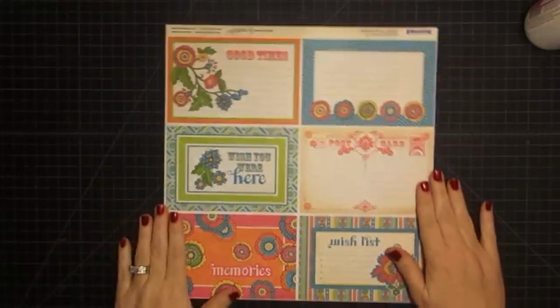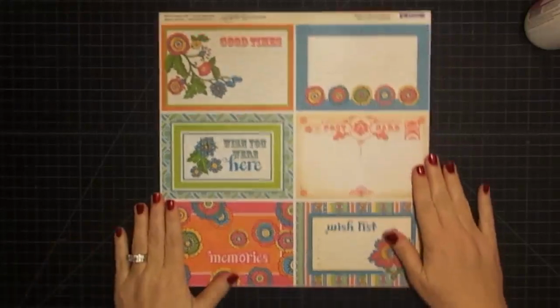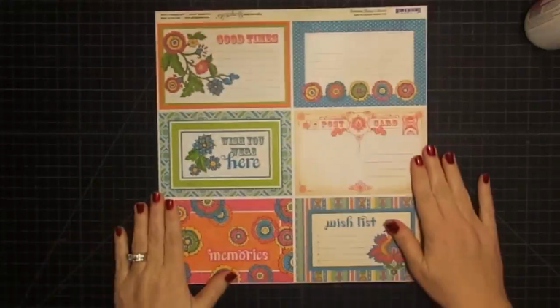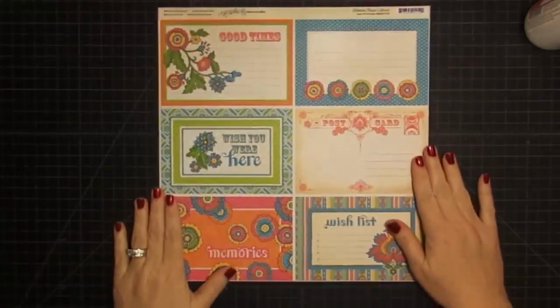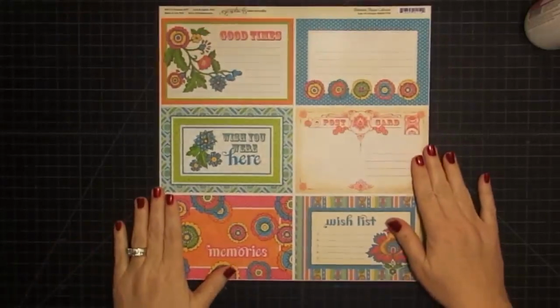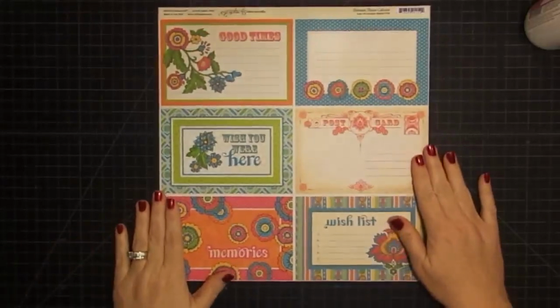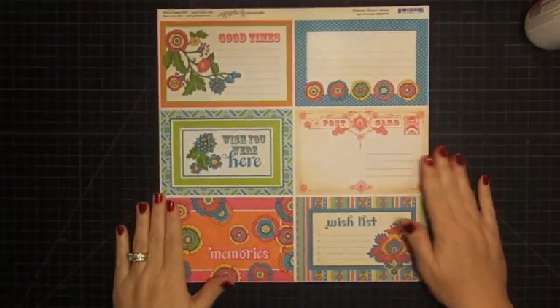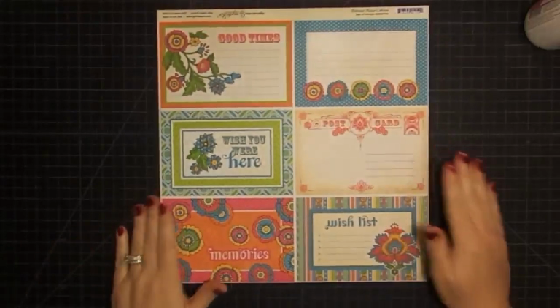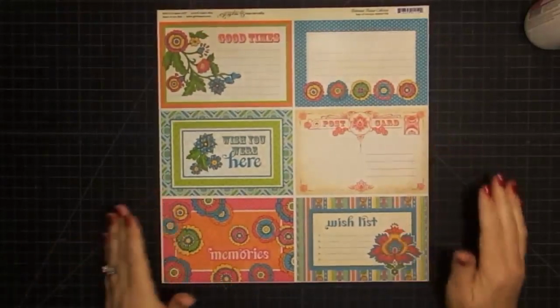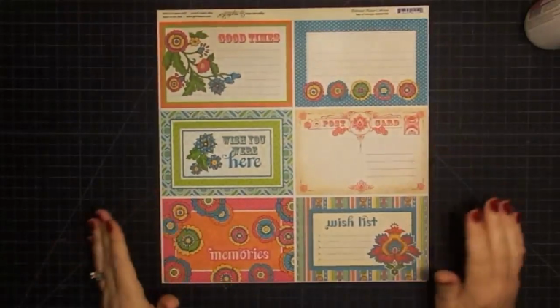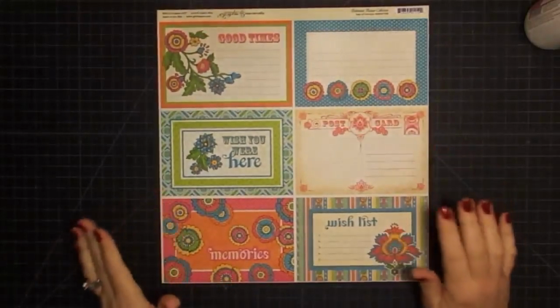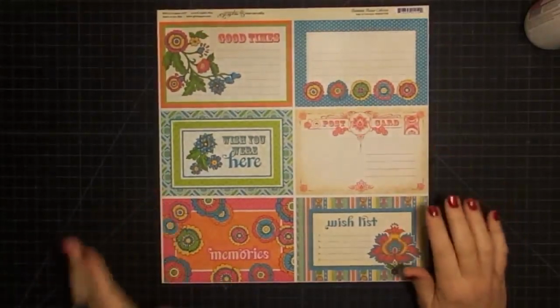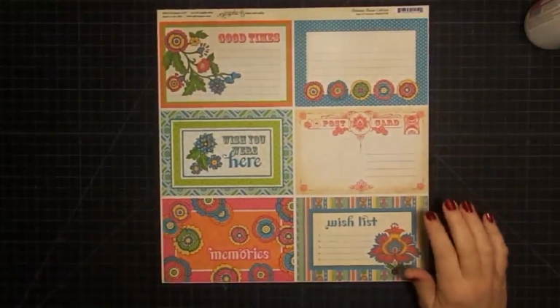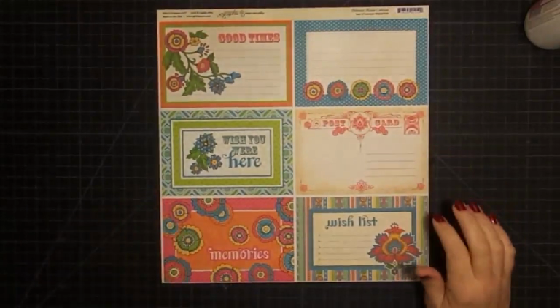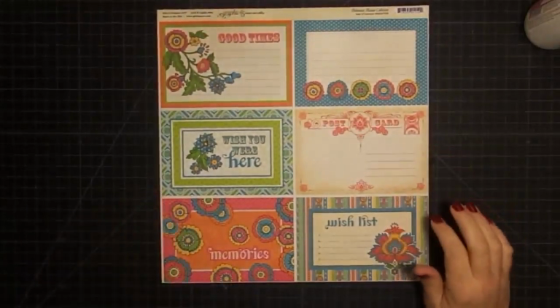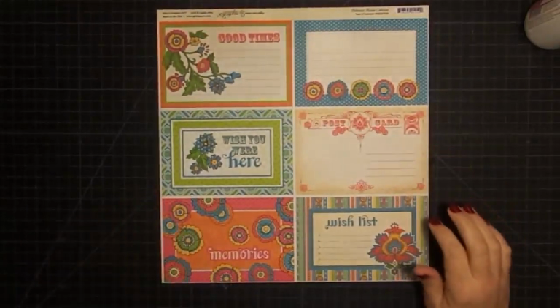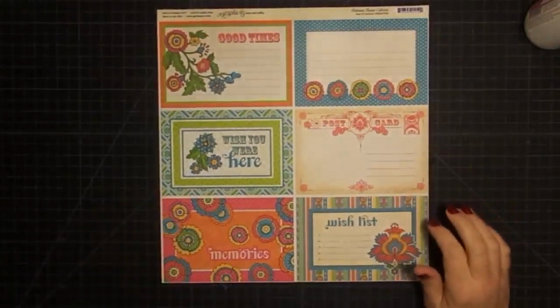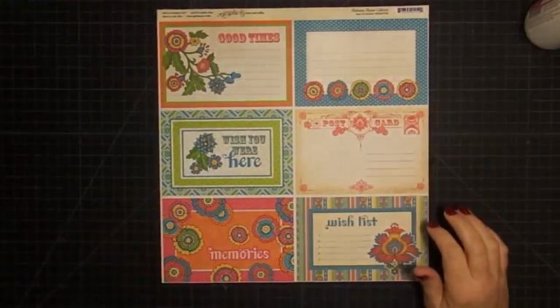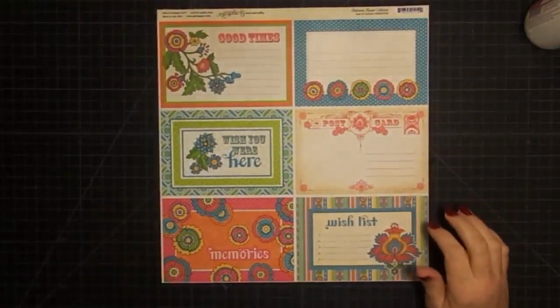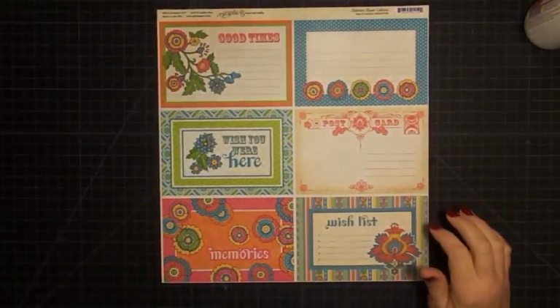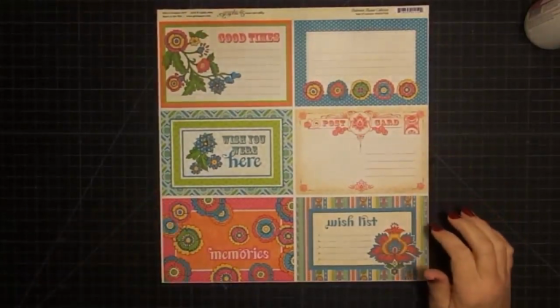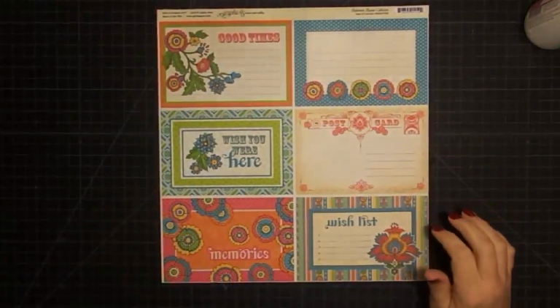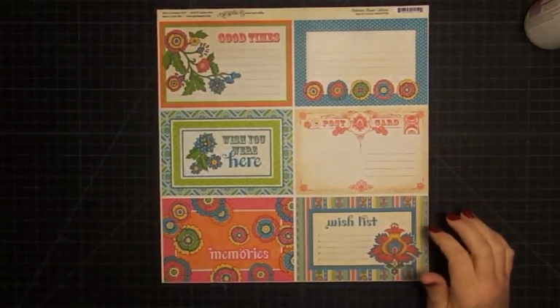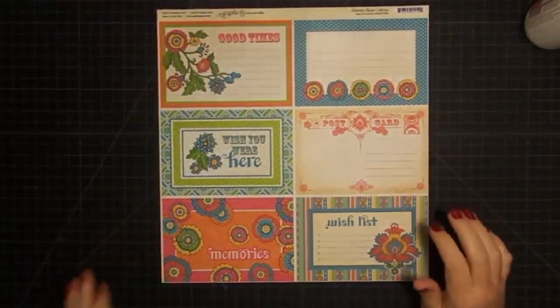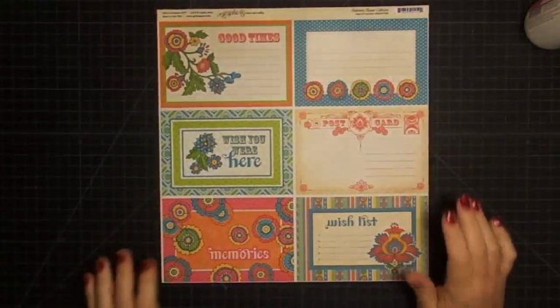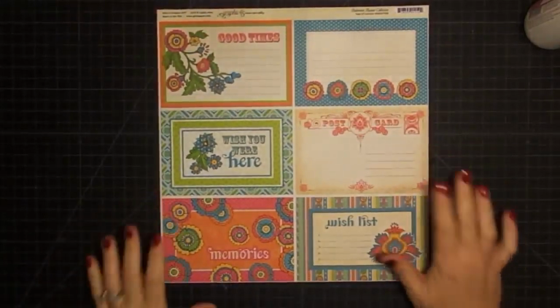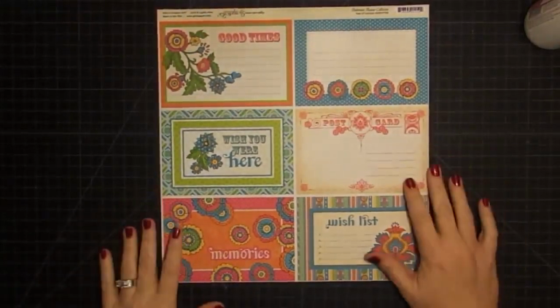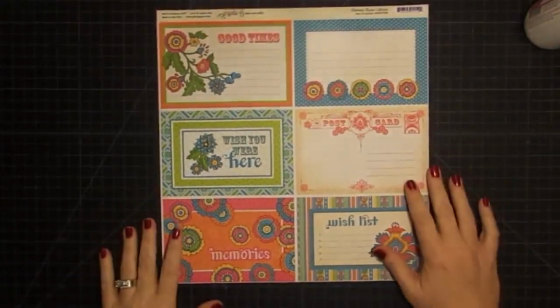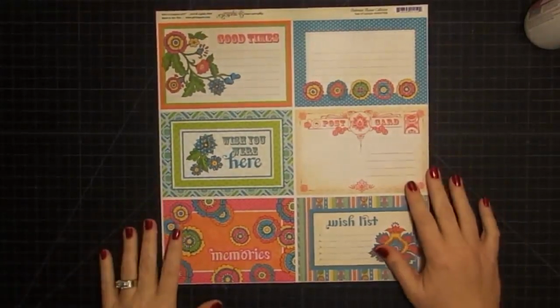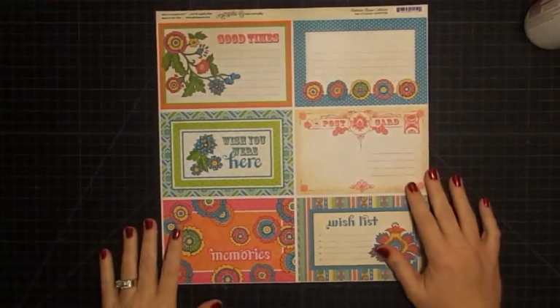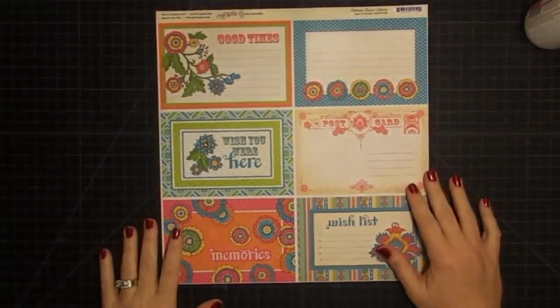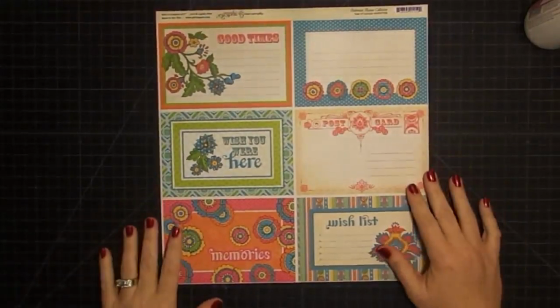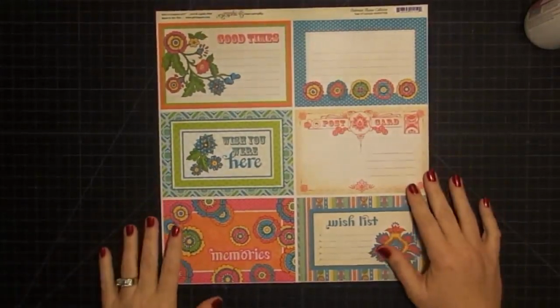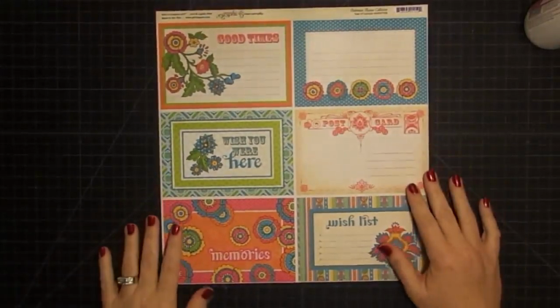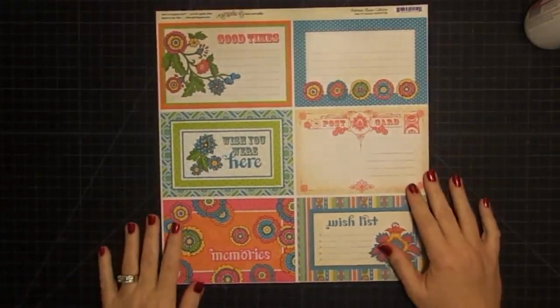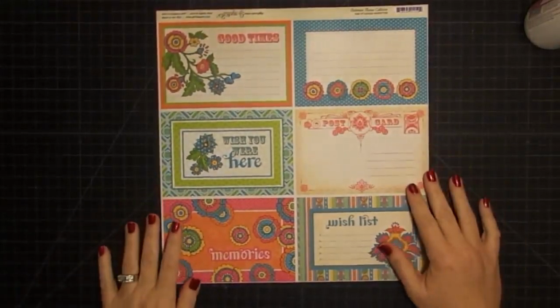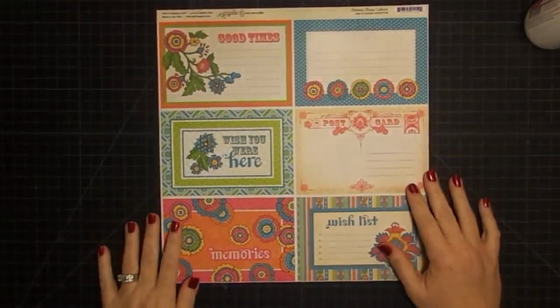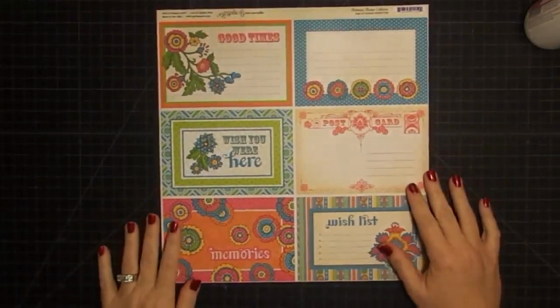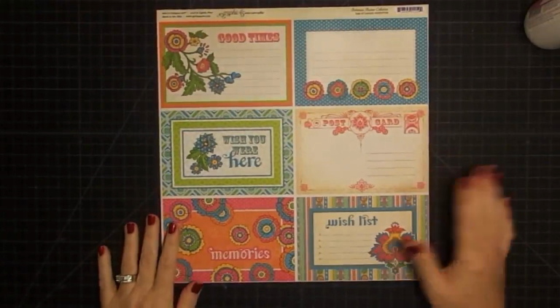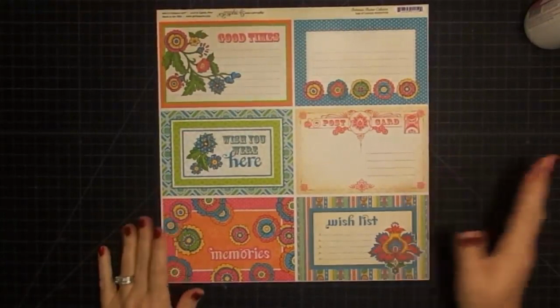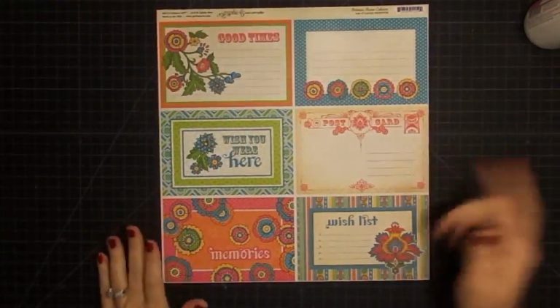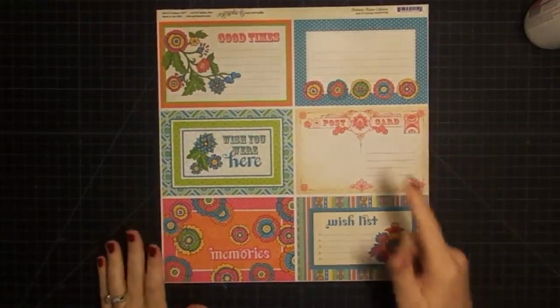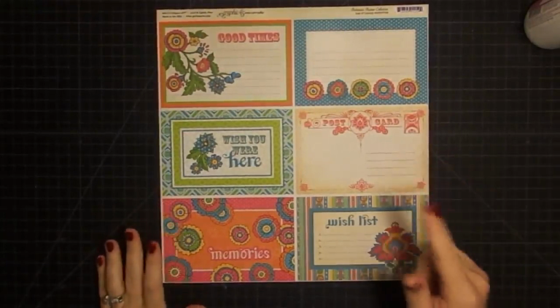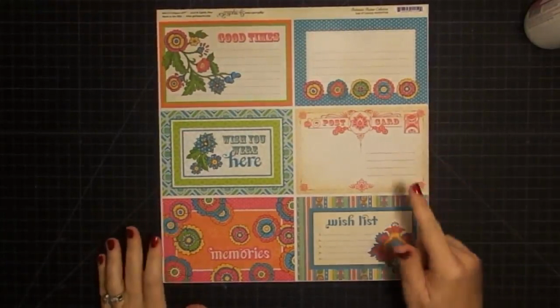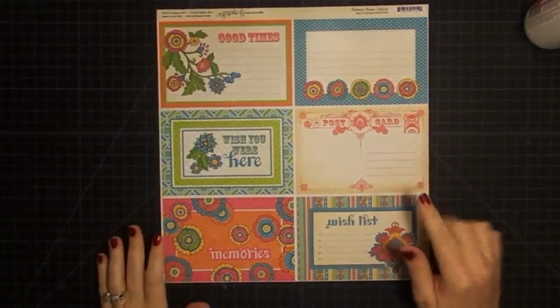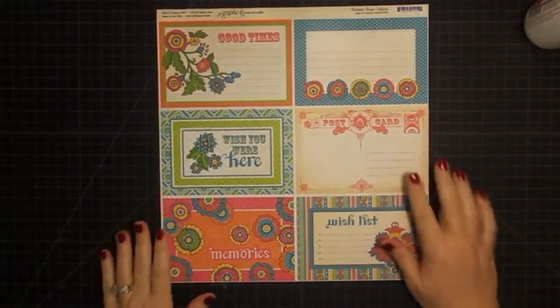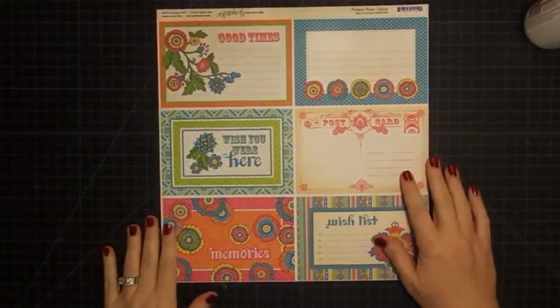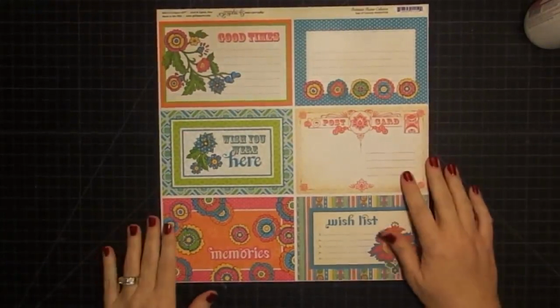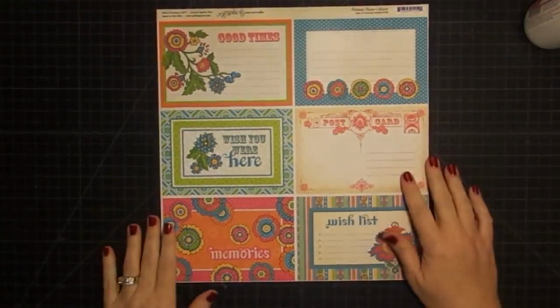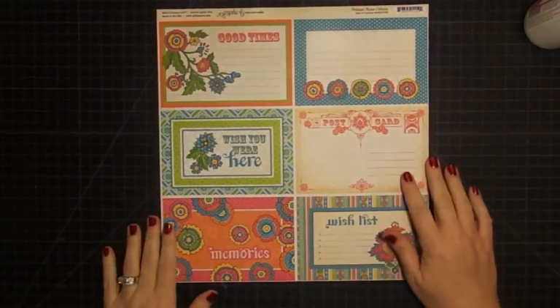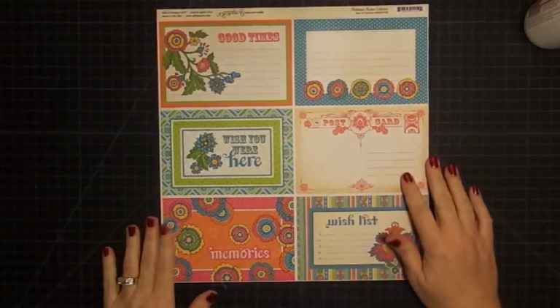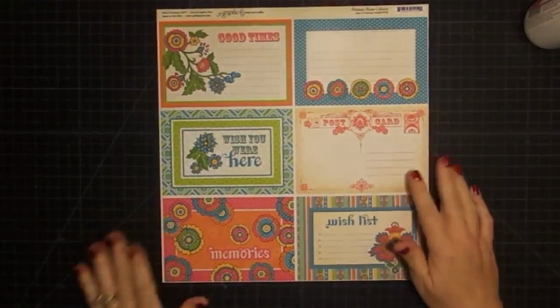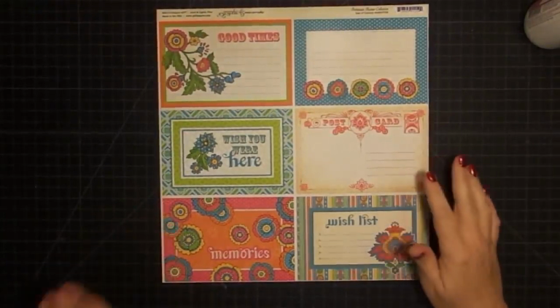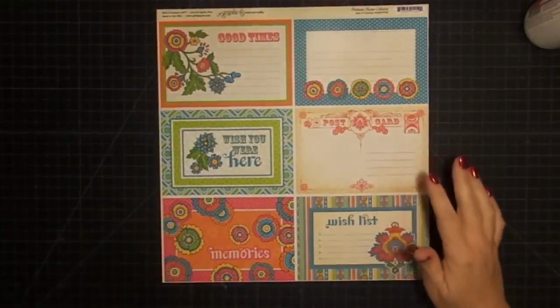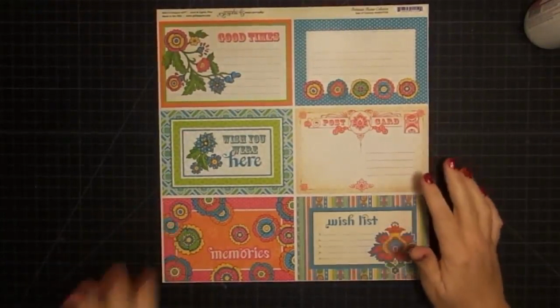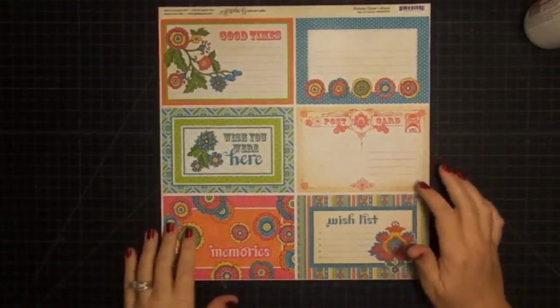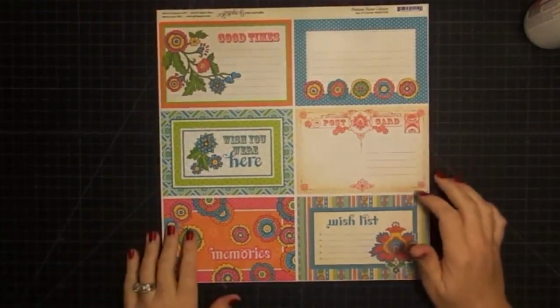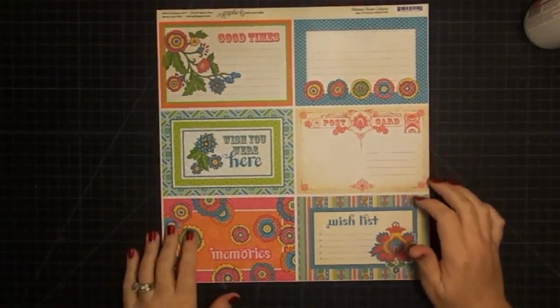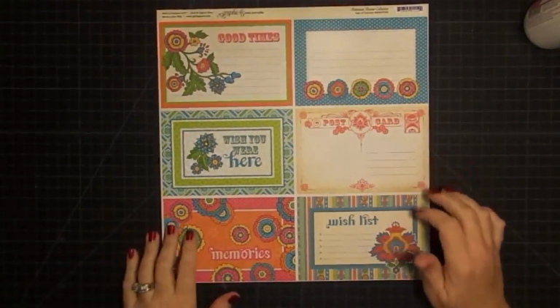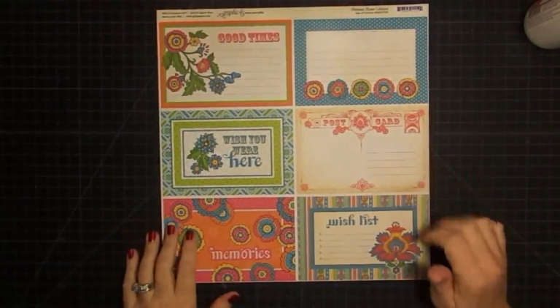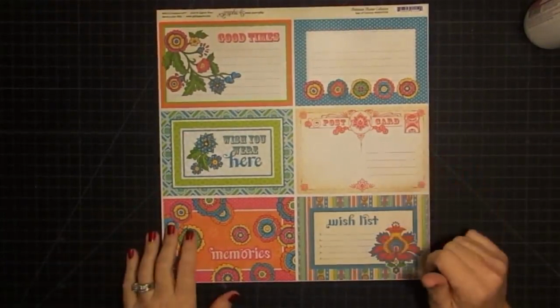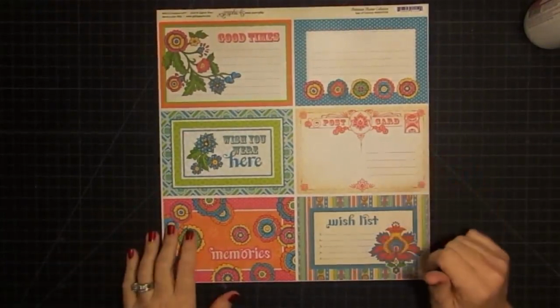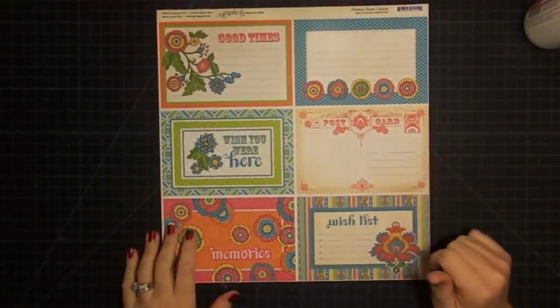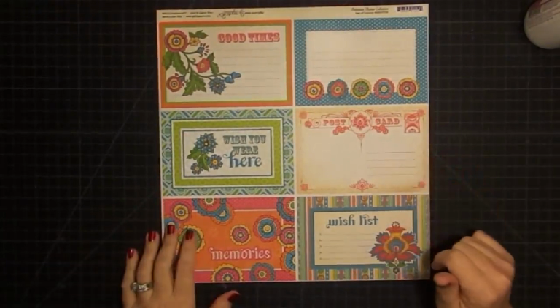Hey guys, it's Mae Mae and welcome back to our mini album. I have to be honest, I don't know what part we're on. The video will say what part it is, but I don't remember at this point.